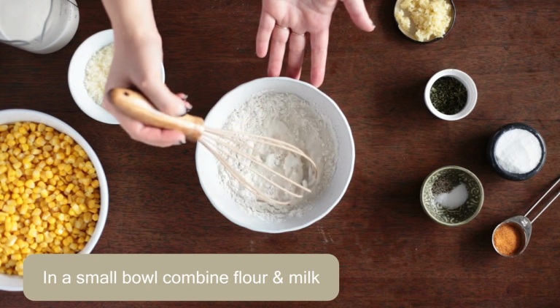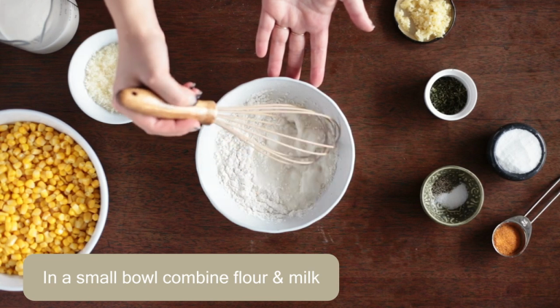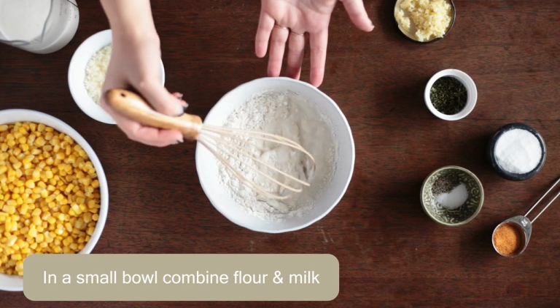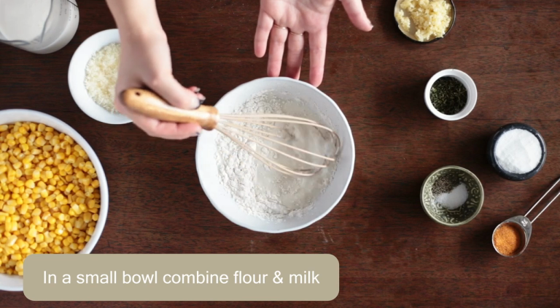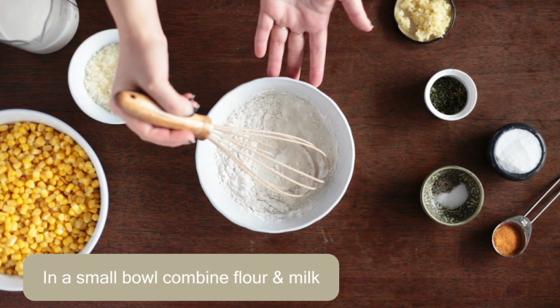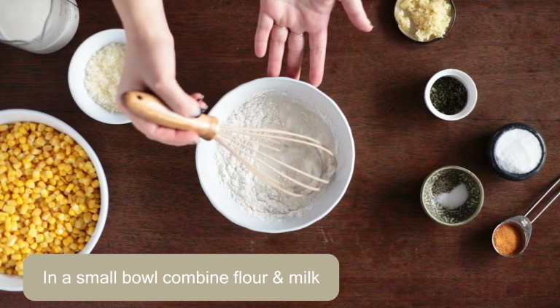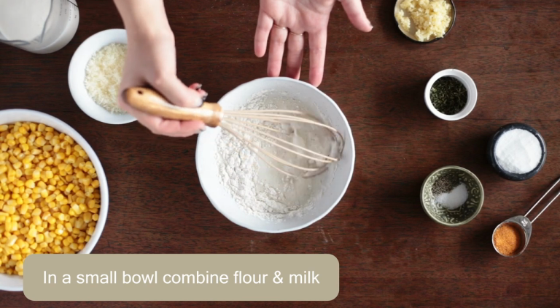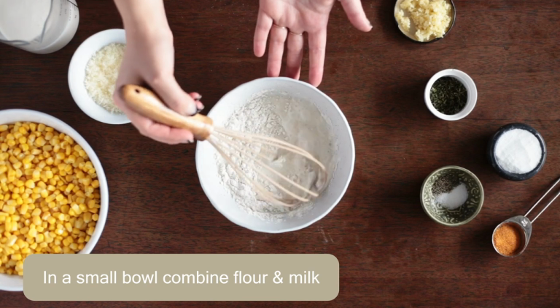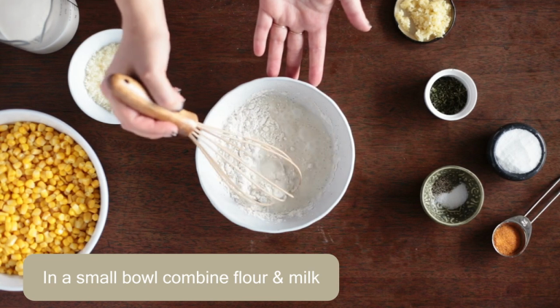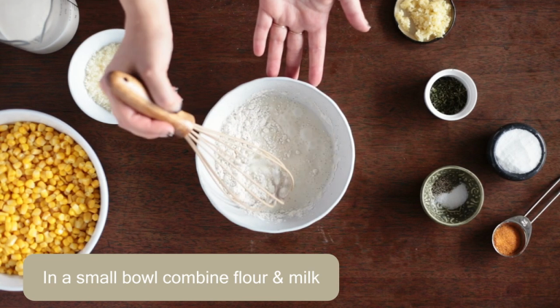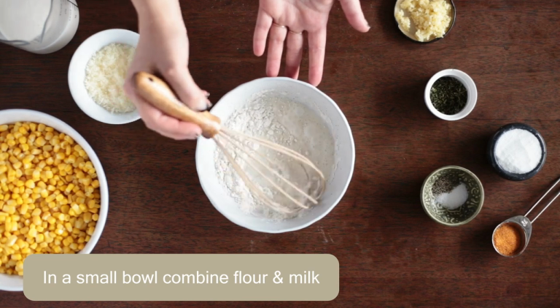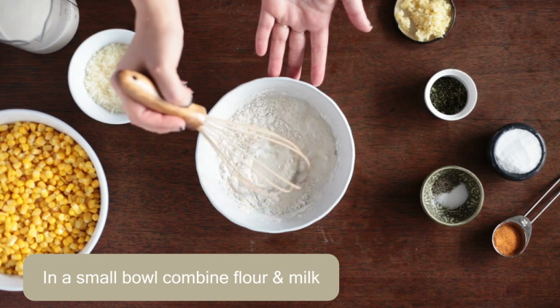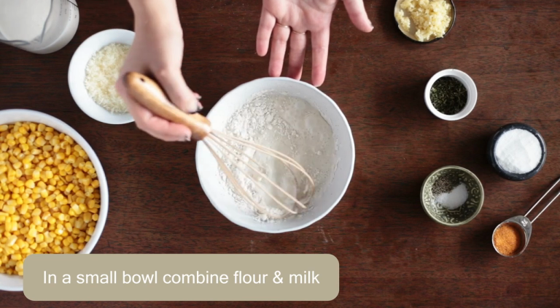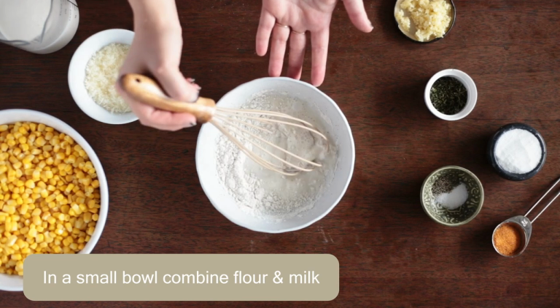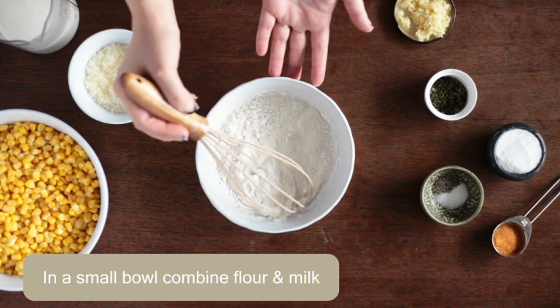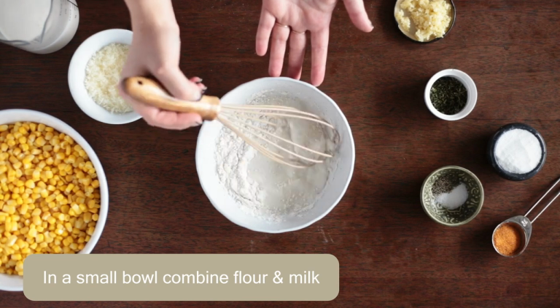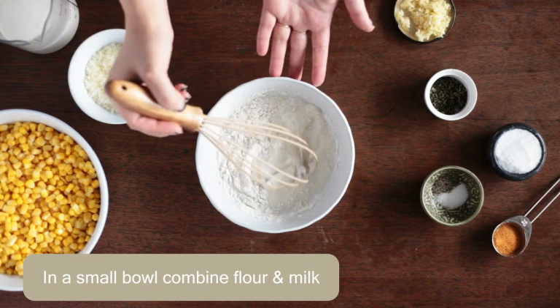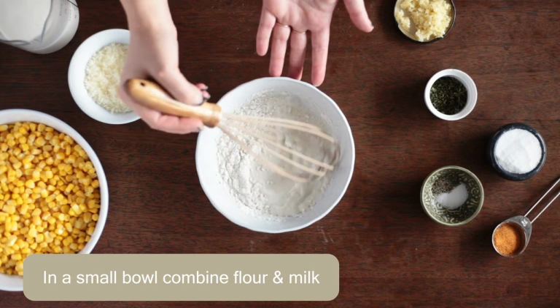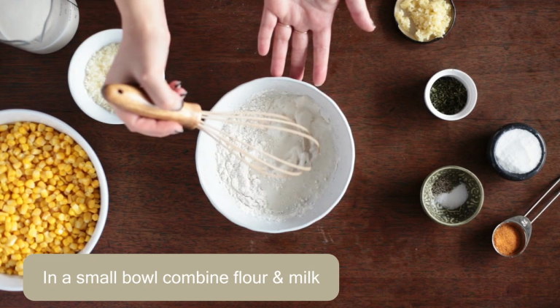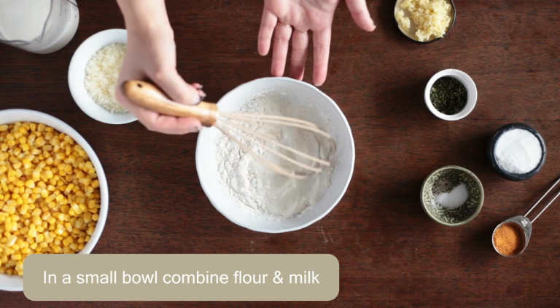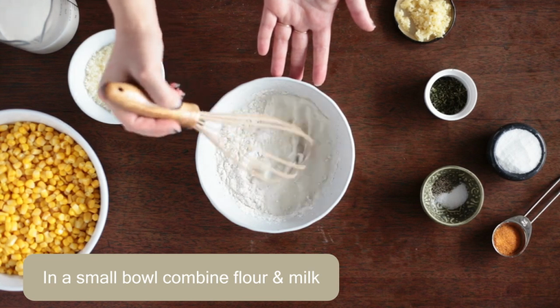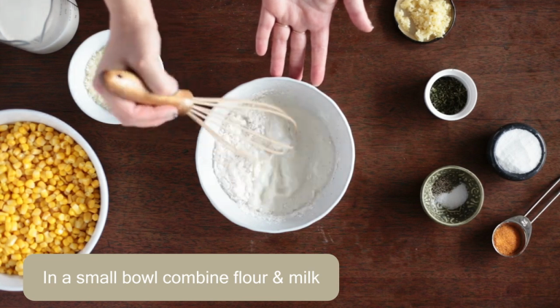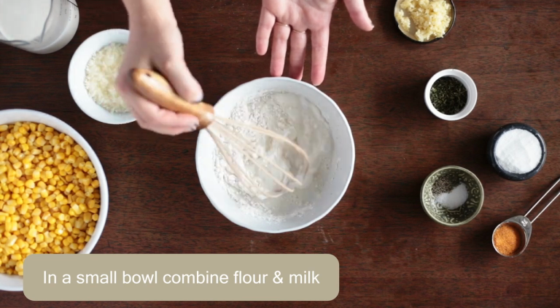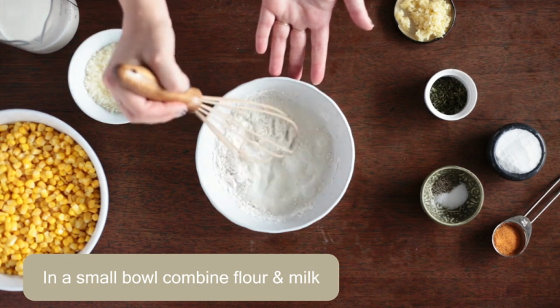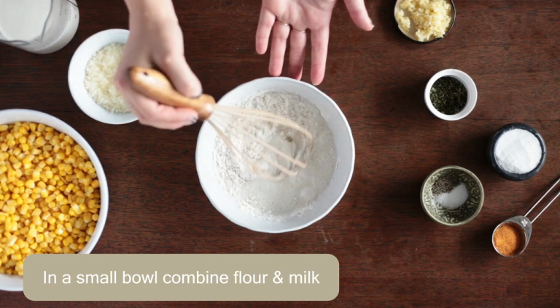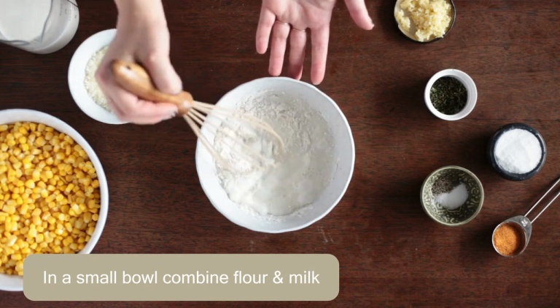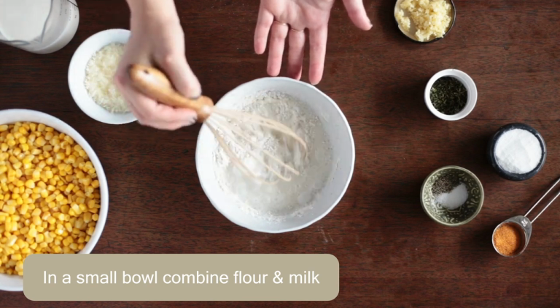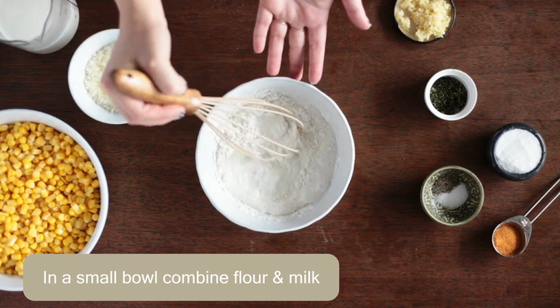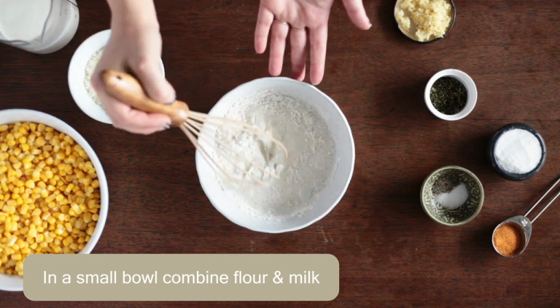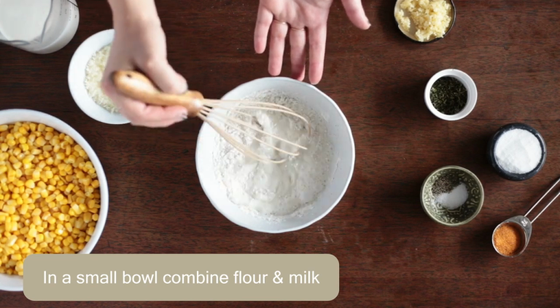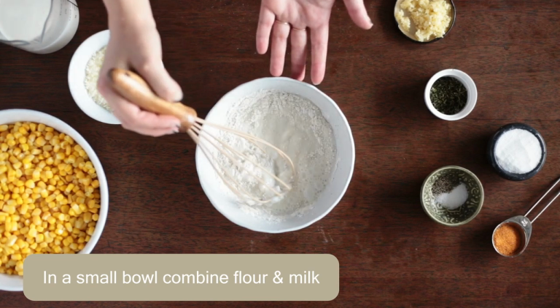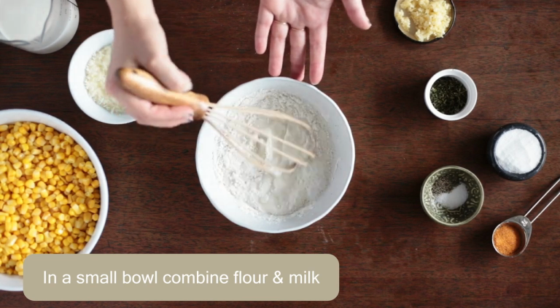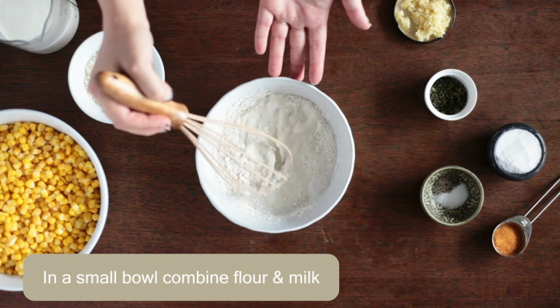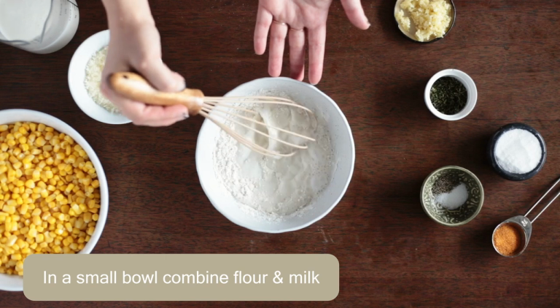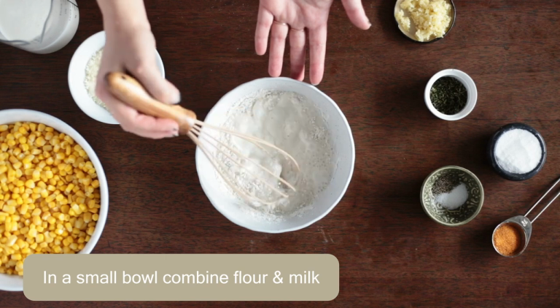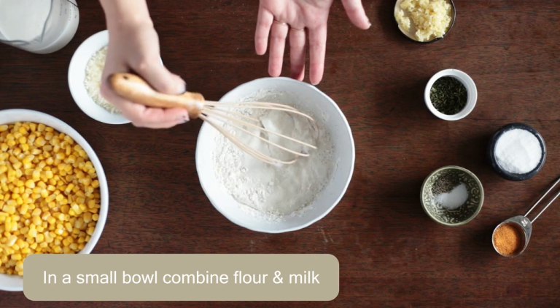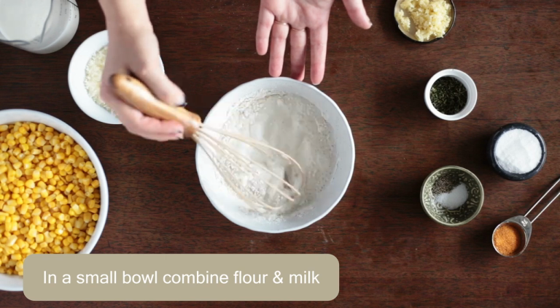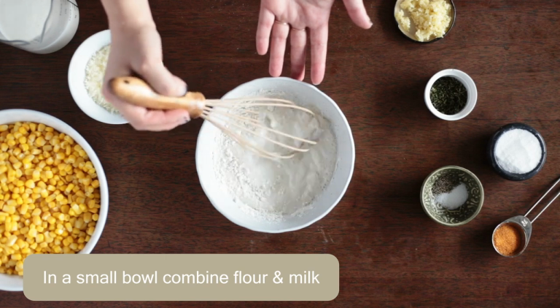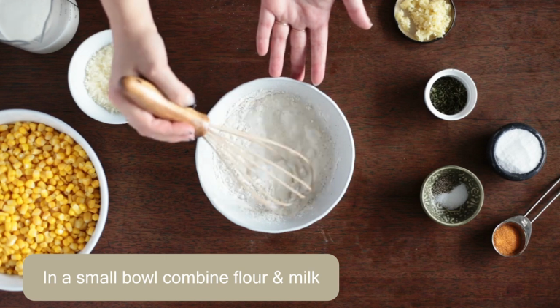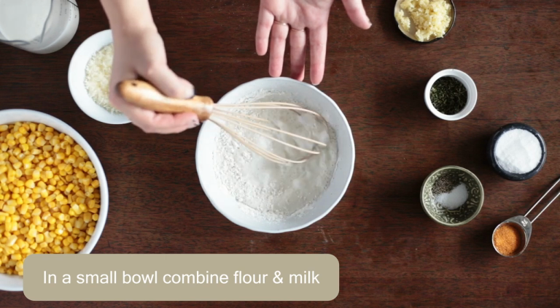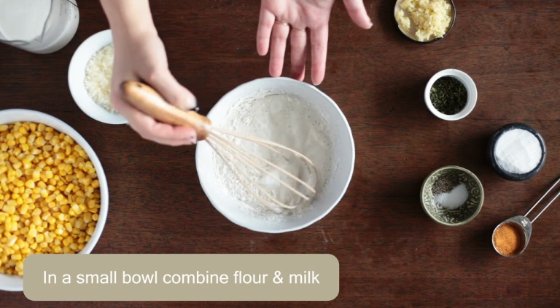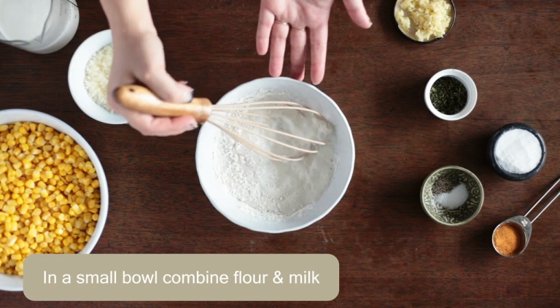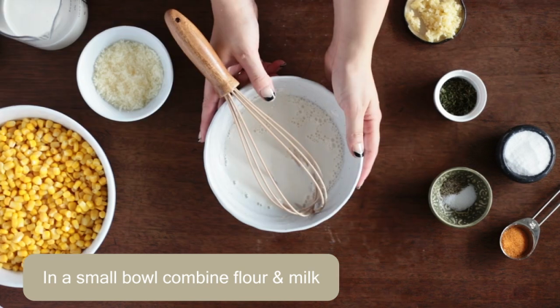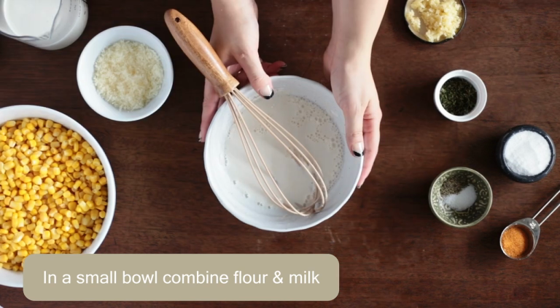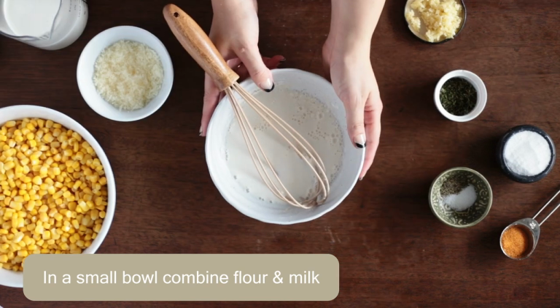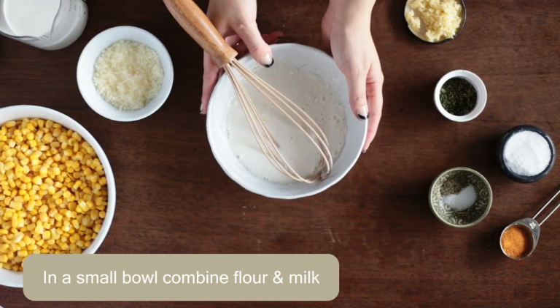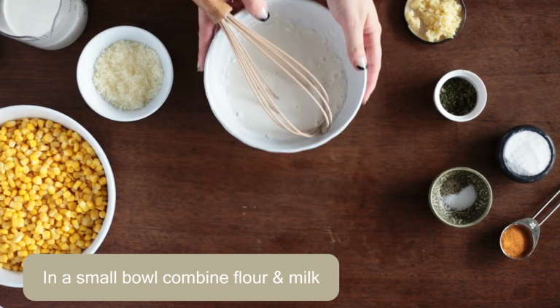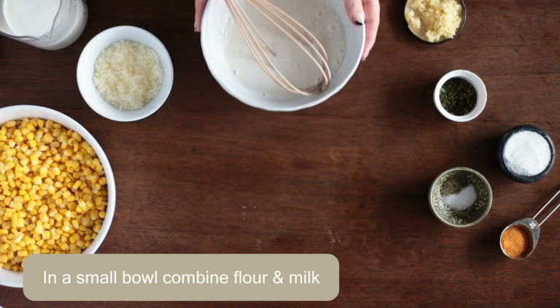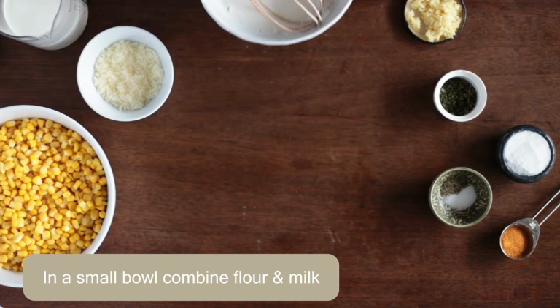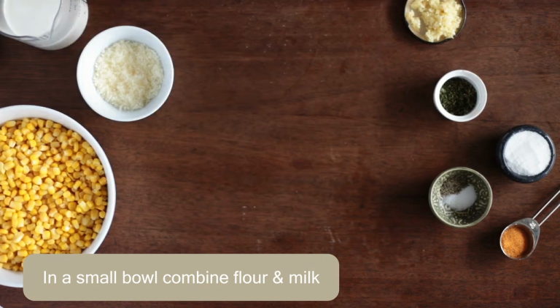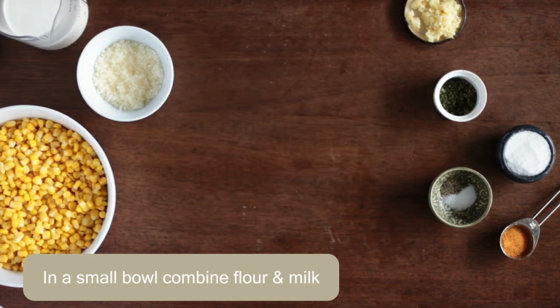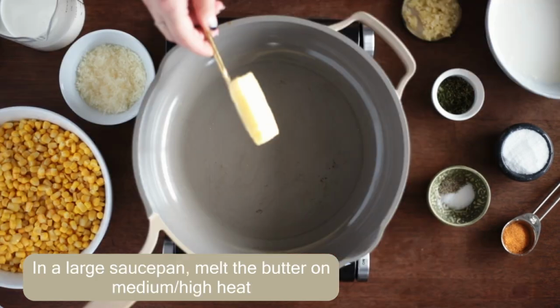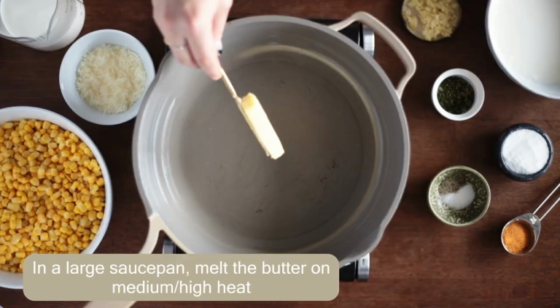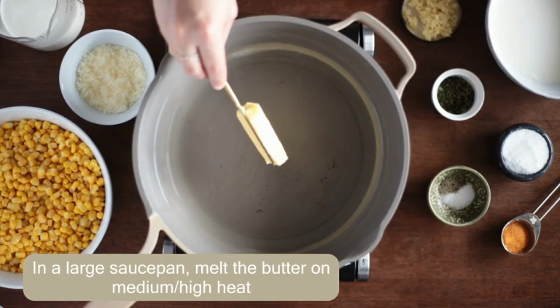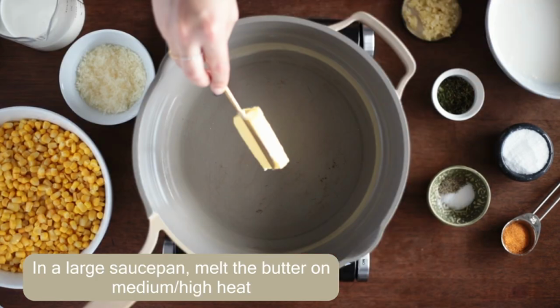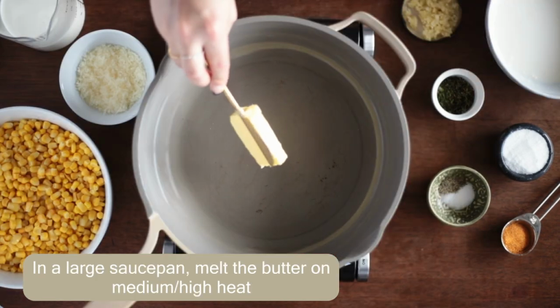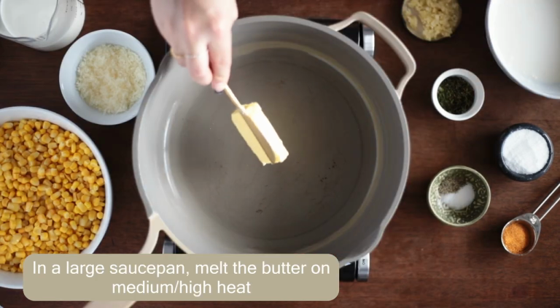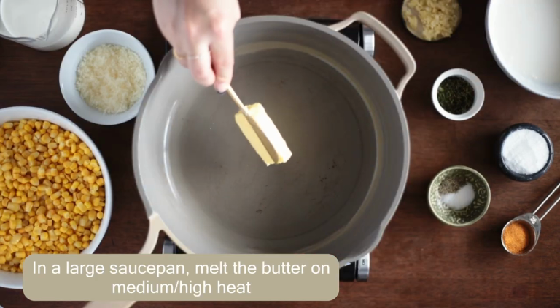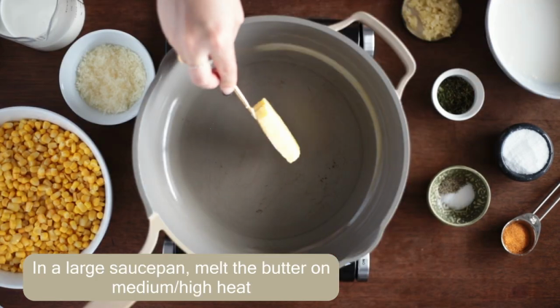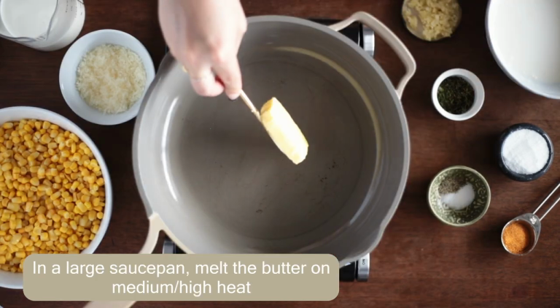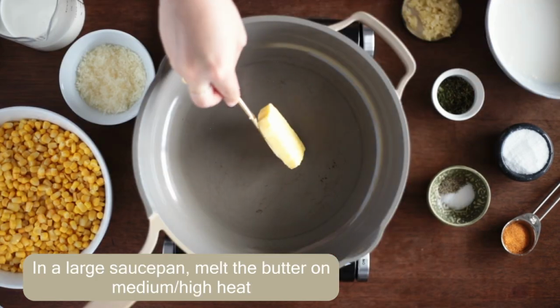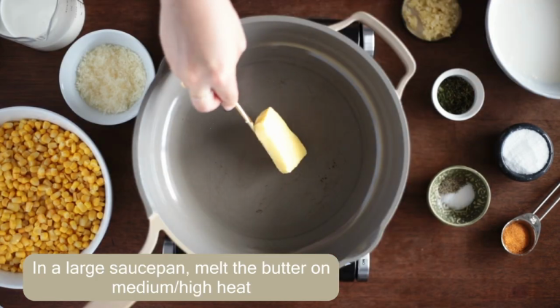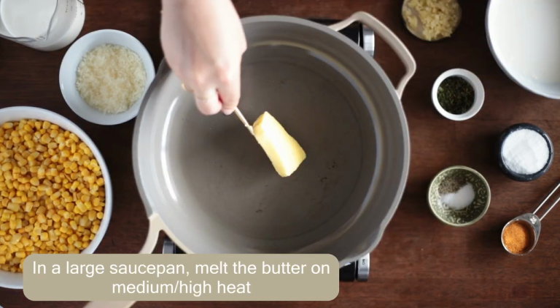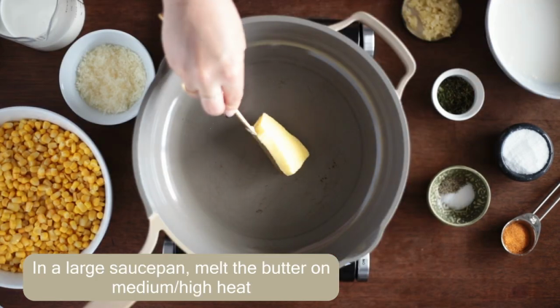Let's get started. Start by whisking the flour and milk together in a small bowl. This is going to act as a thickening agent for our creamed corn.